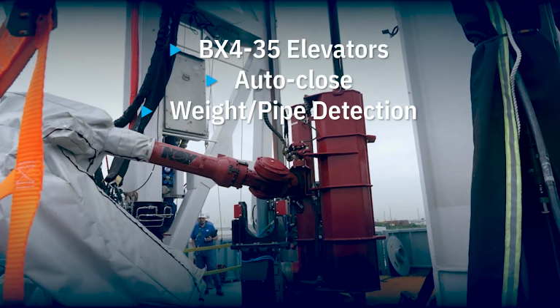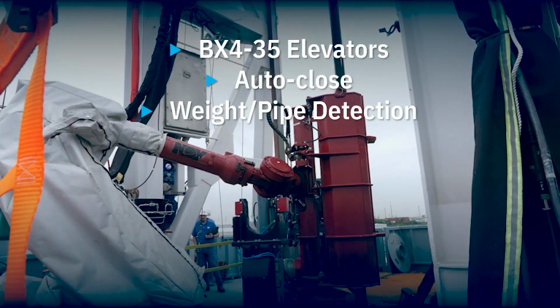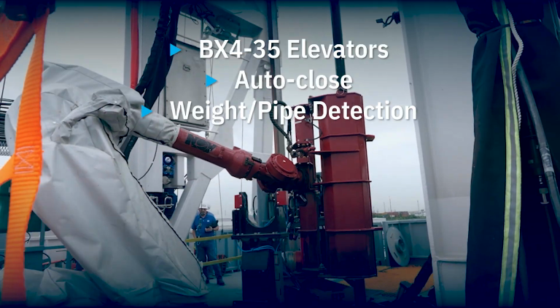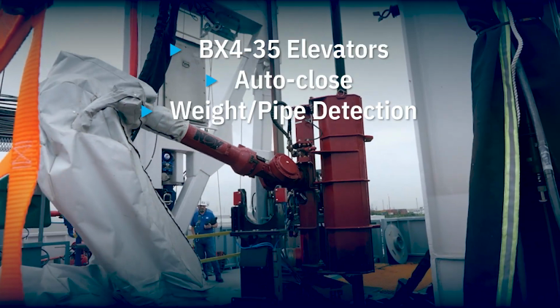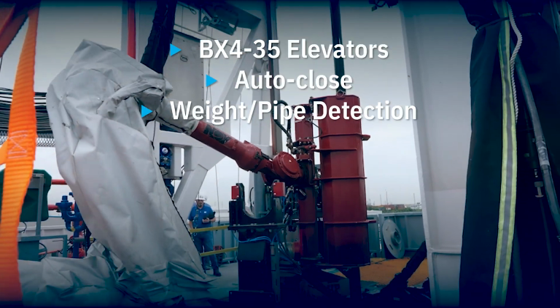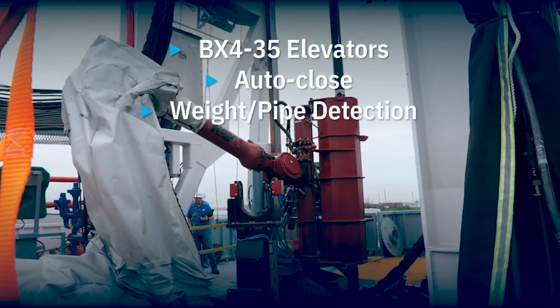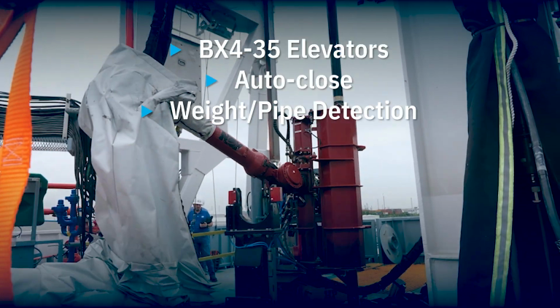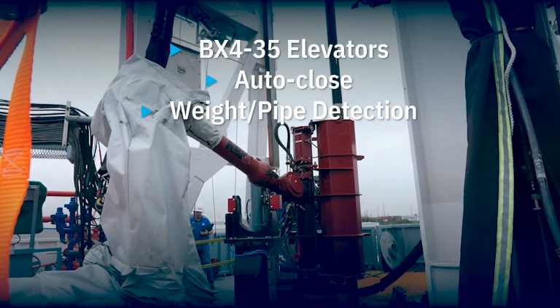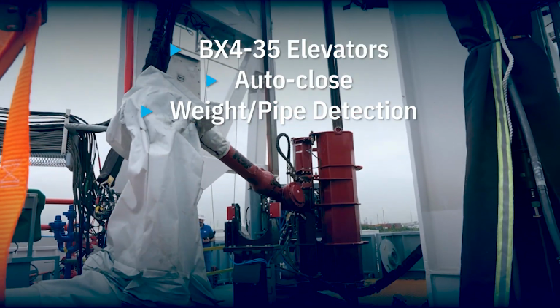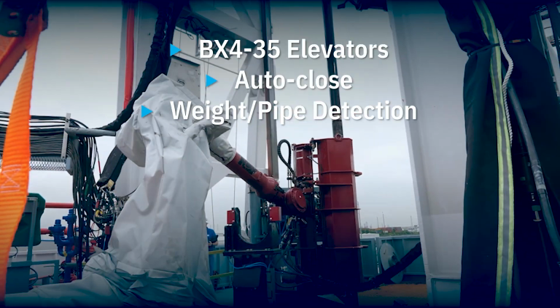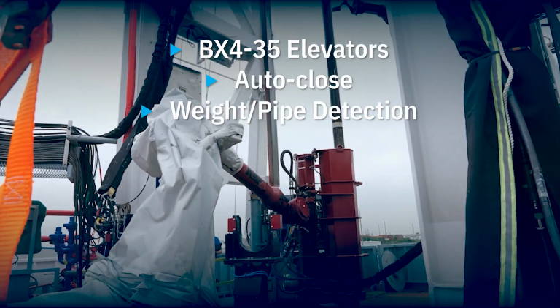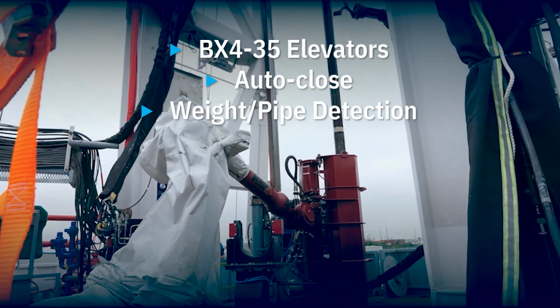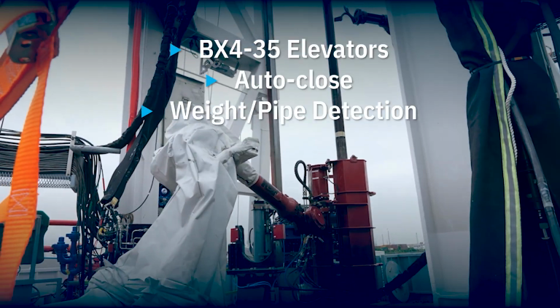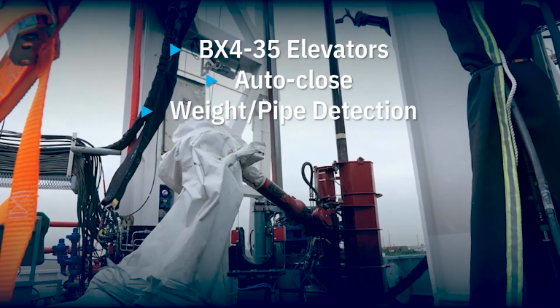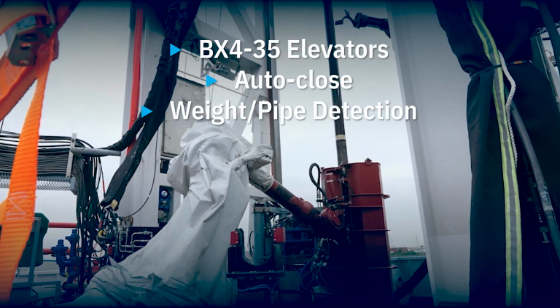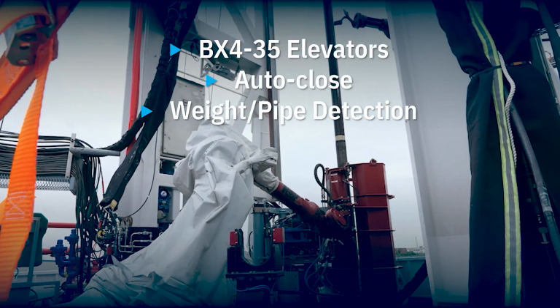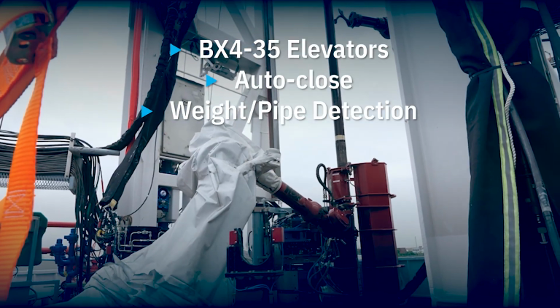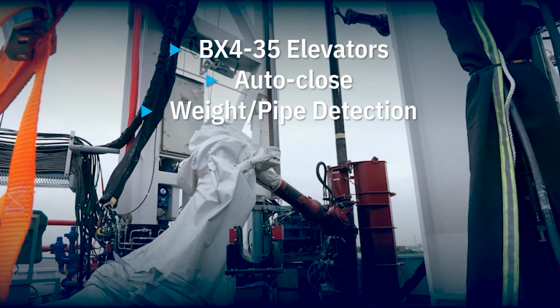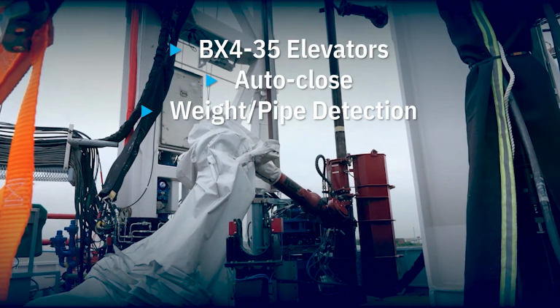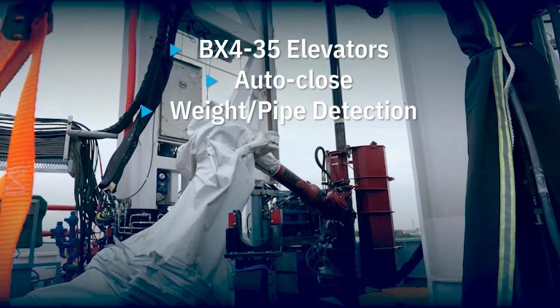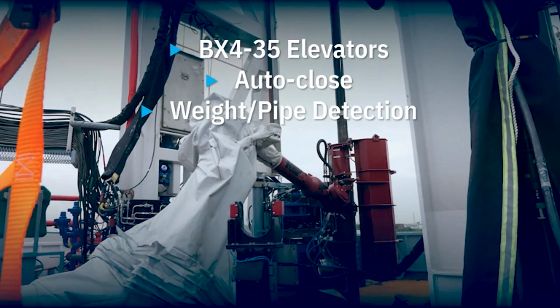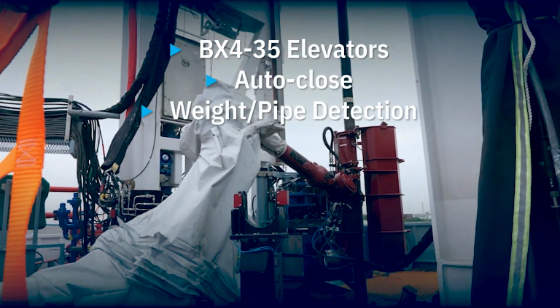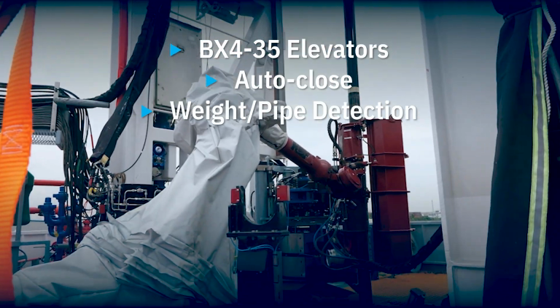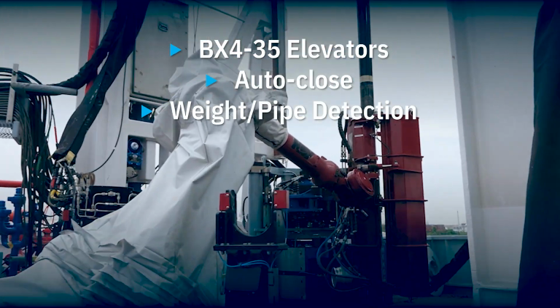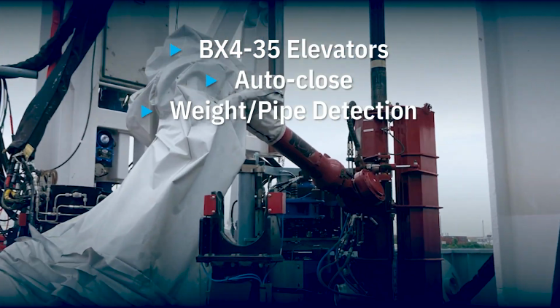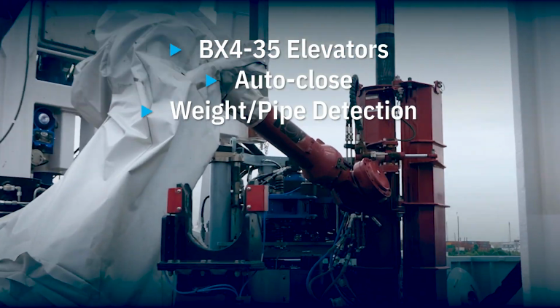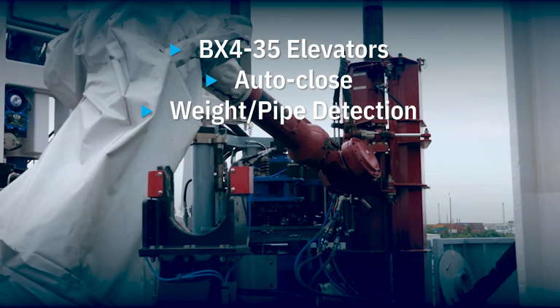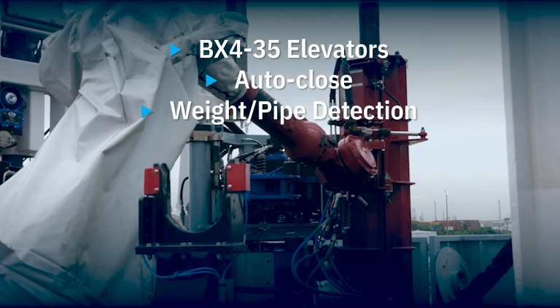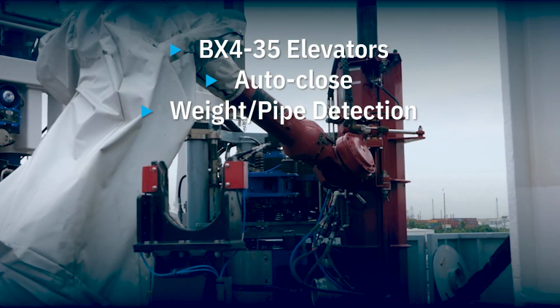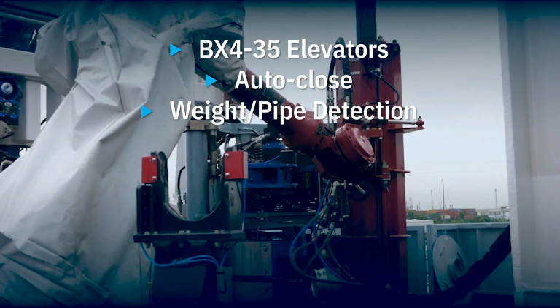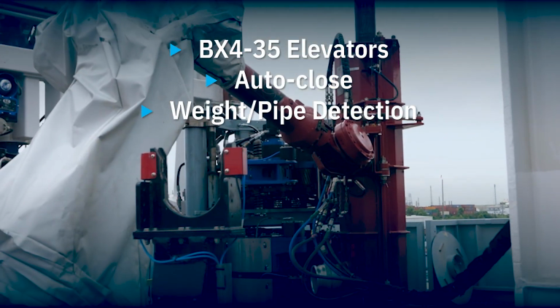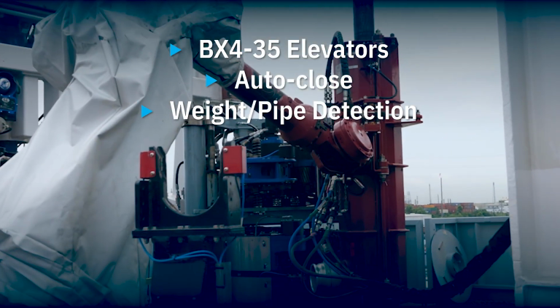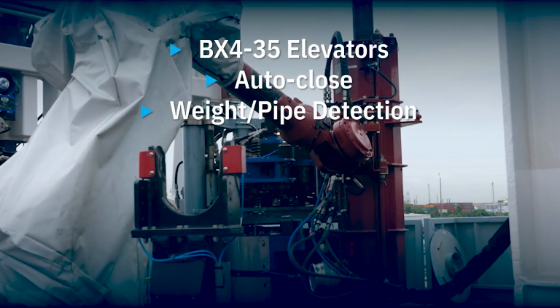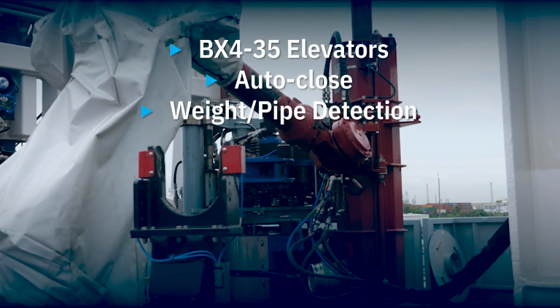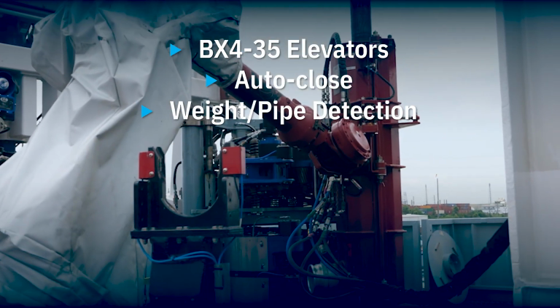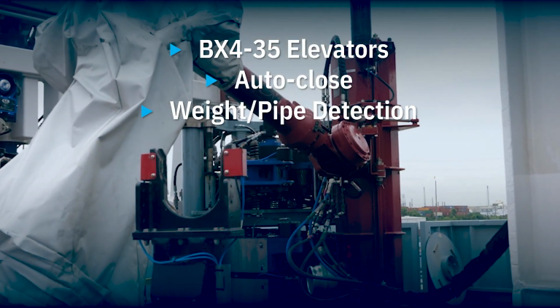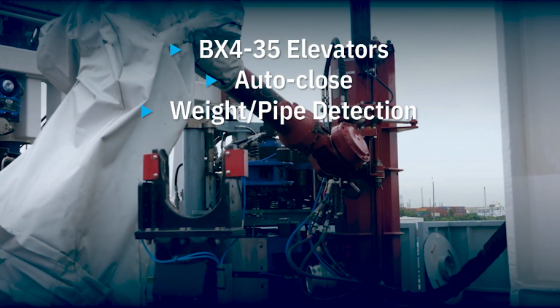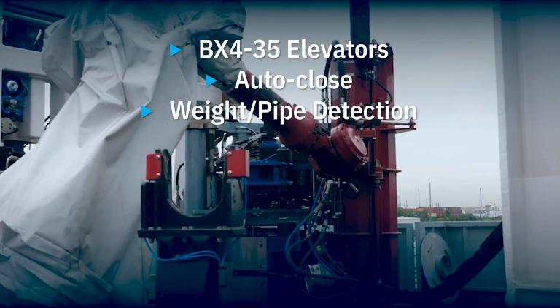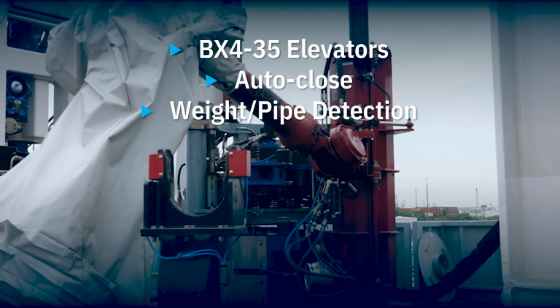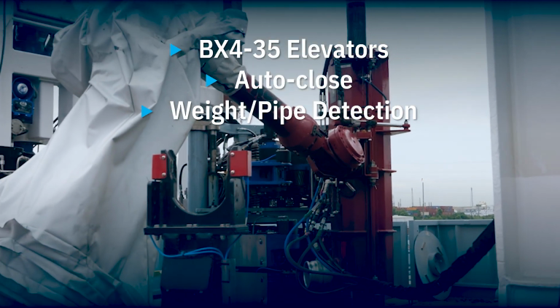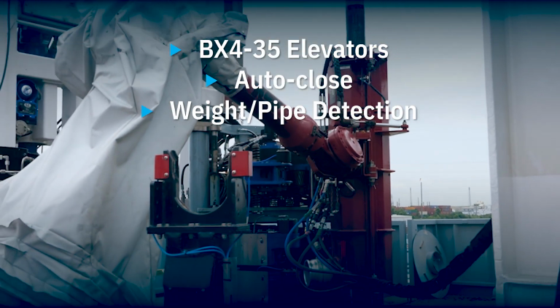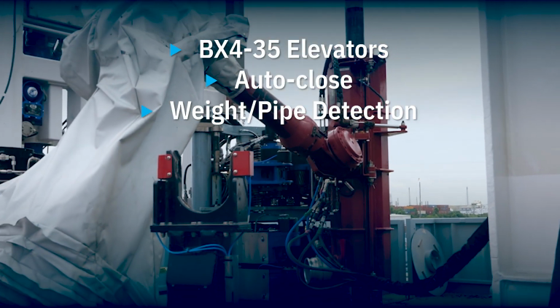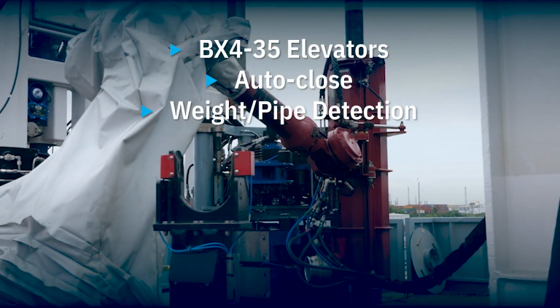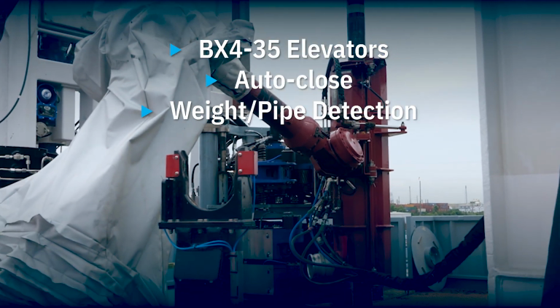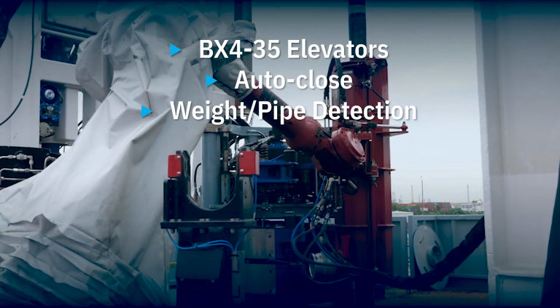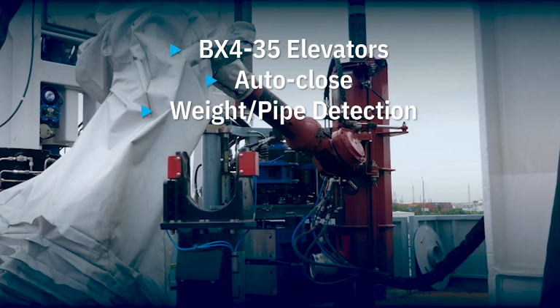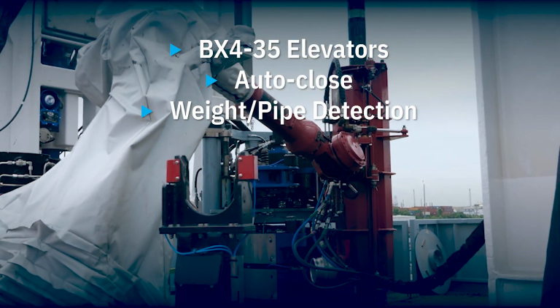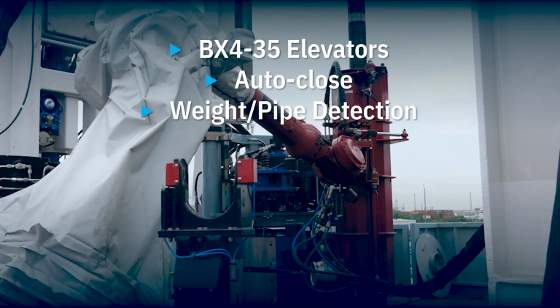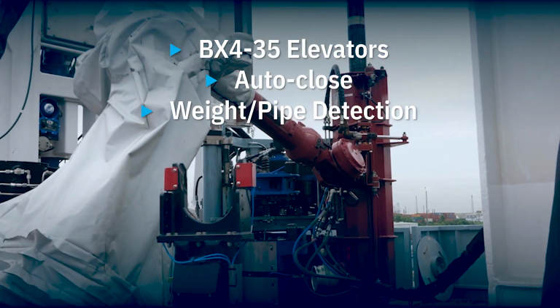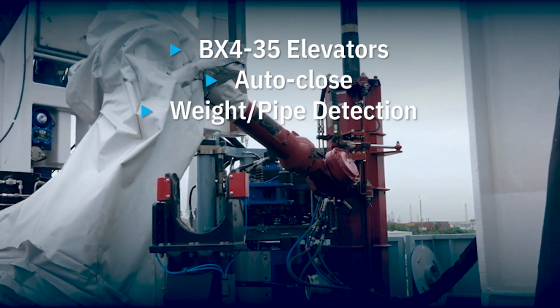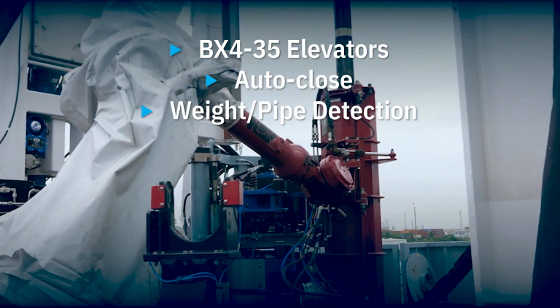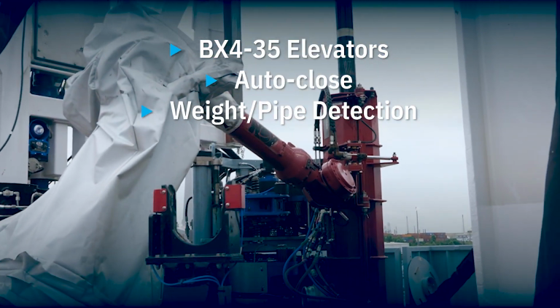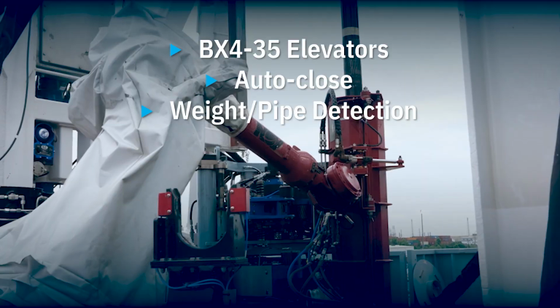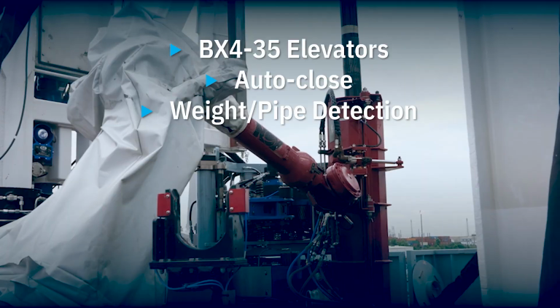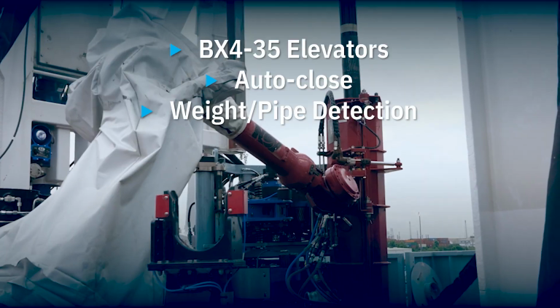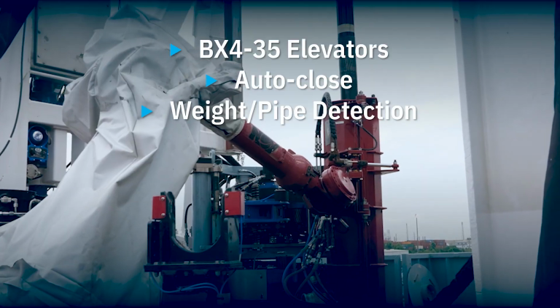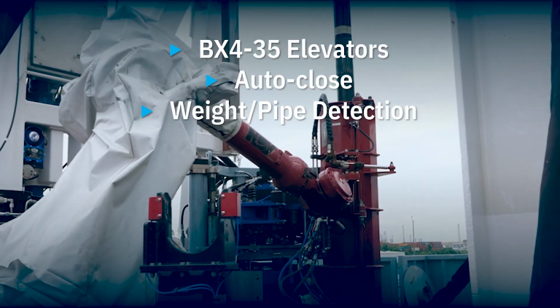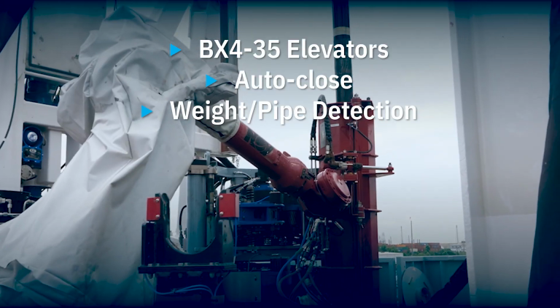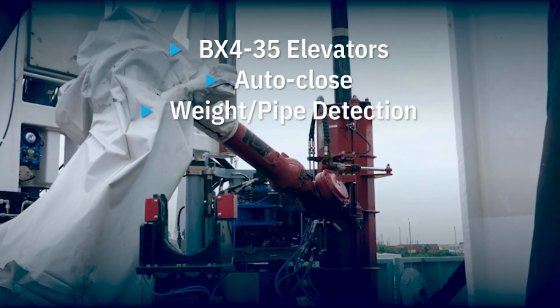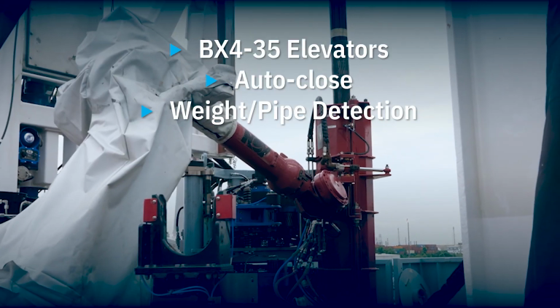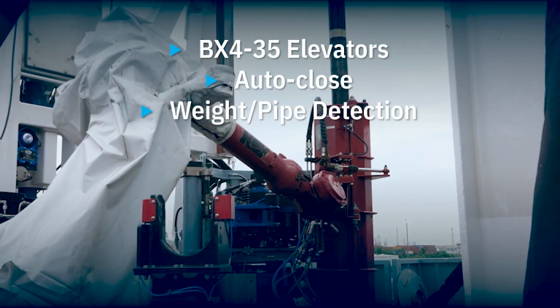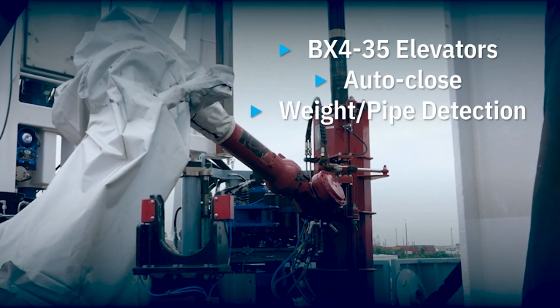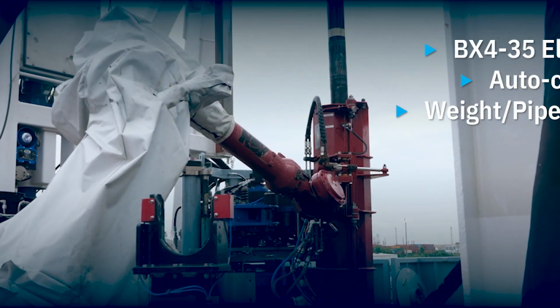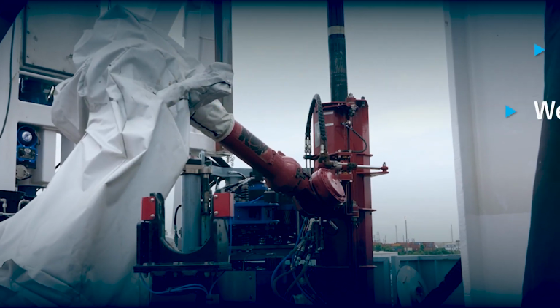BX435 Hydraulic Elevators. 350-ton auto-close with weight and pipe presence detection.